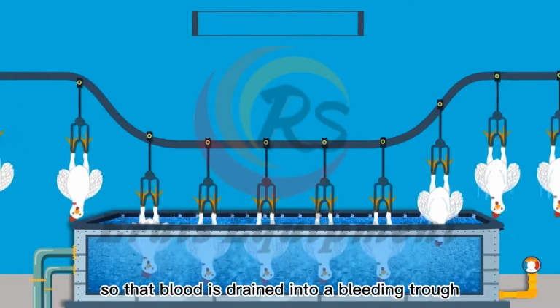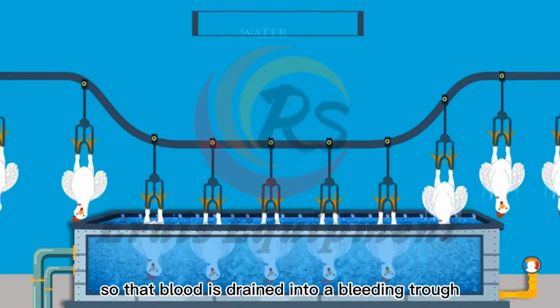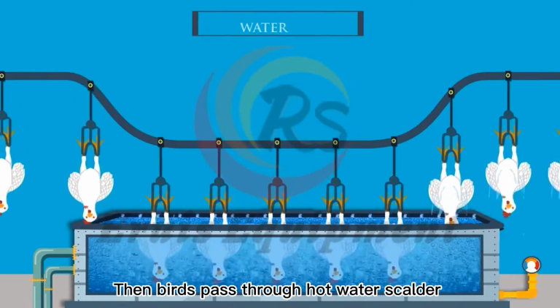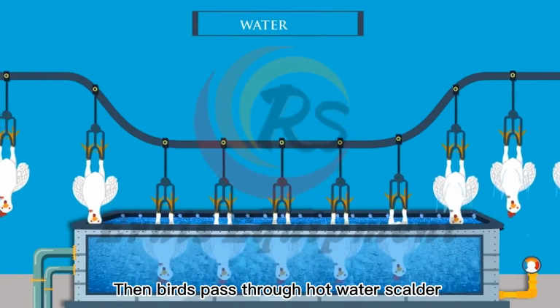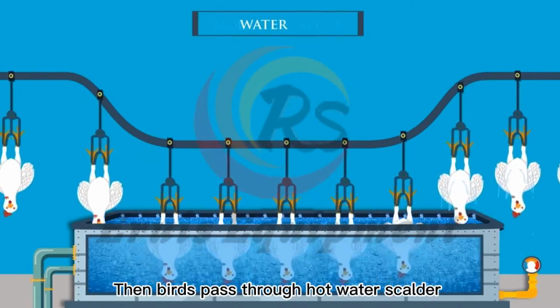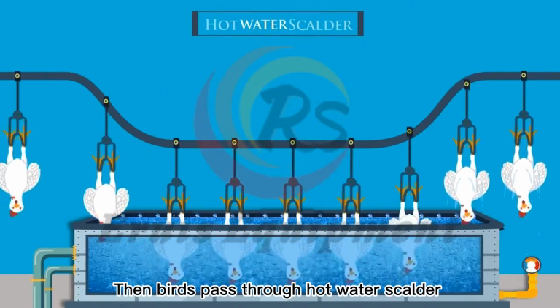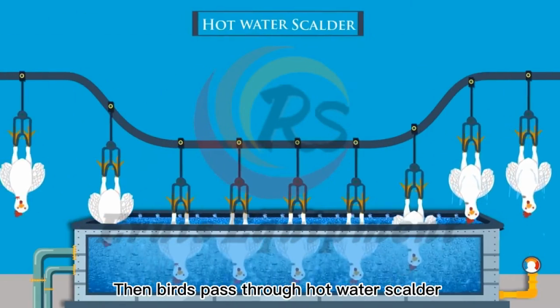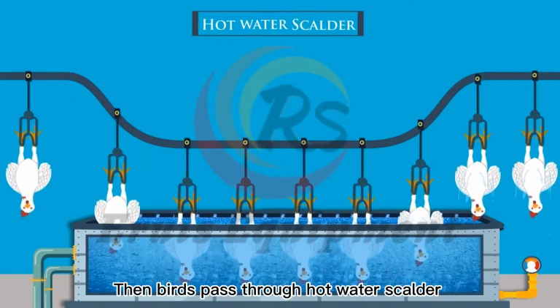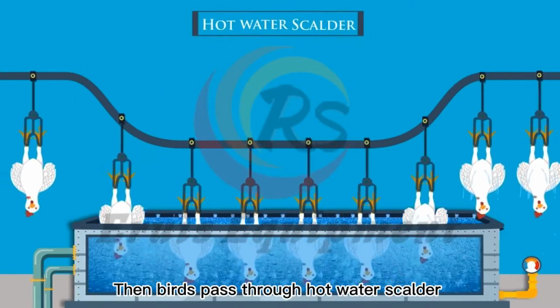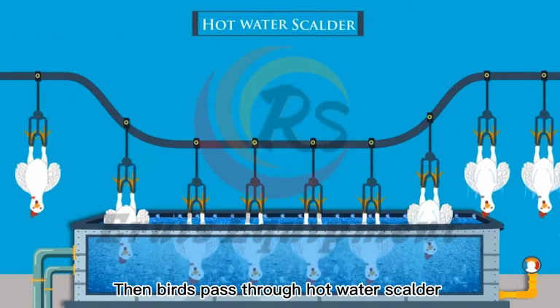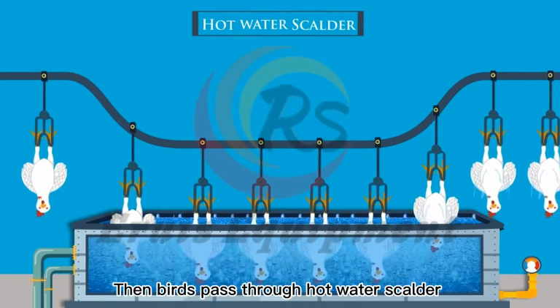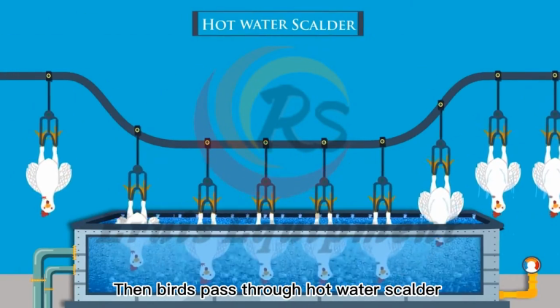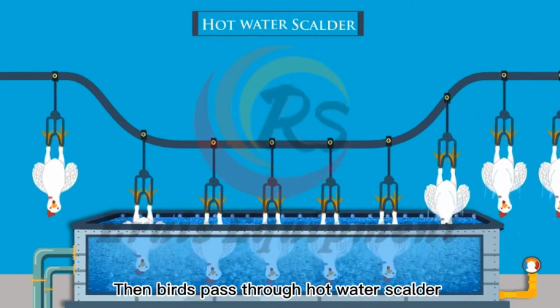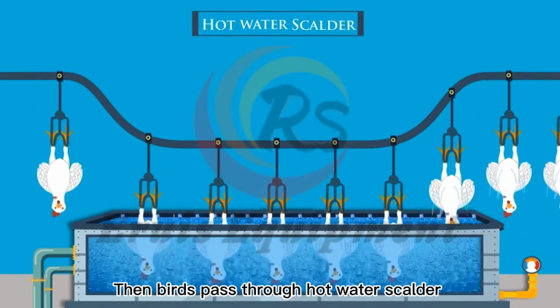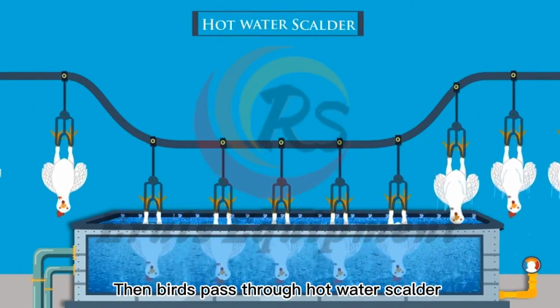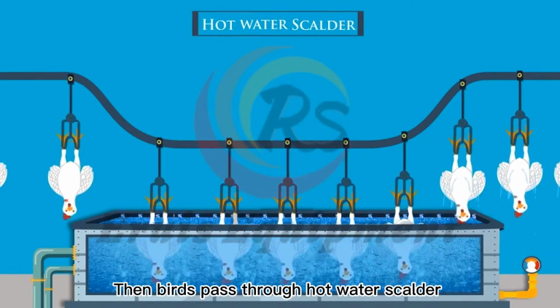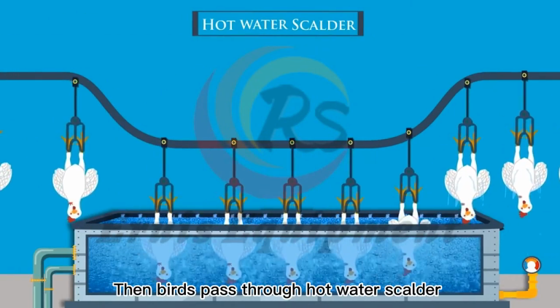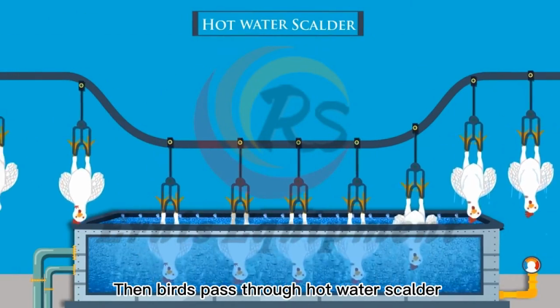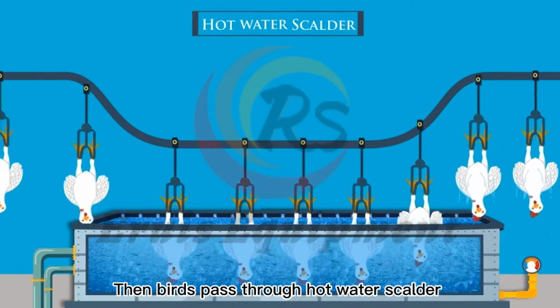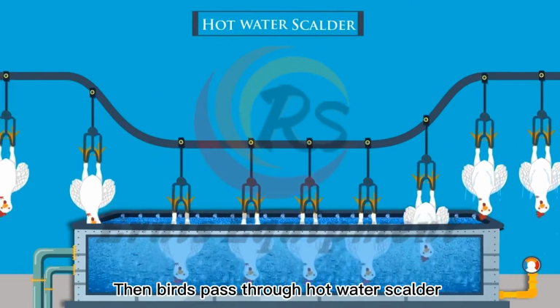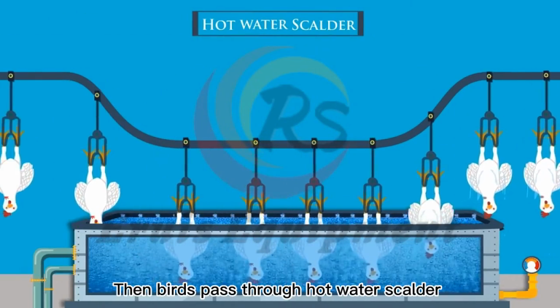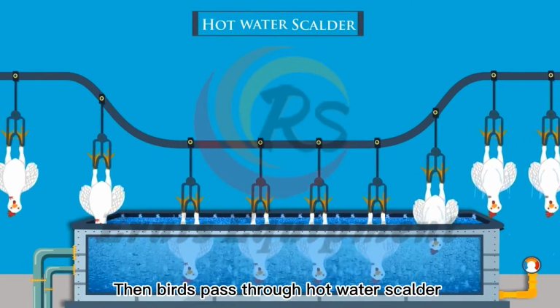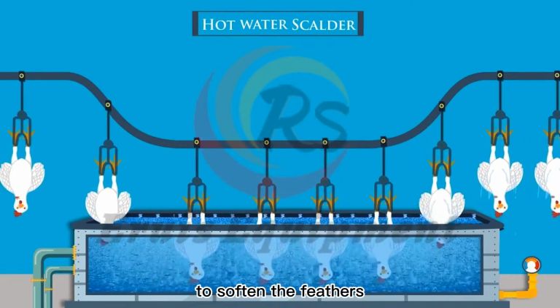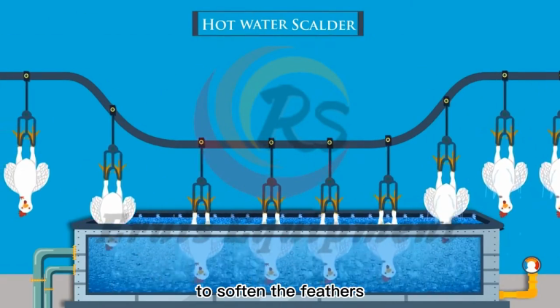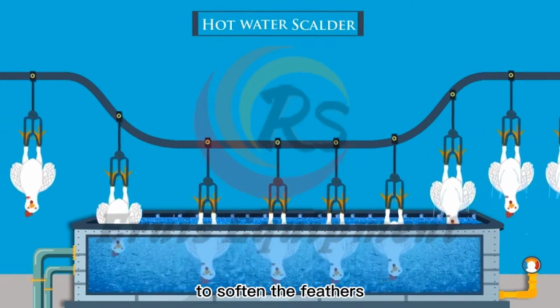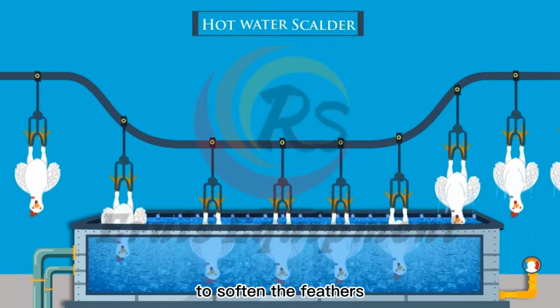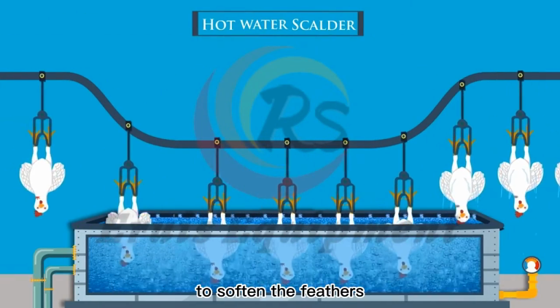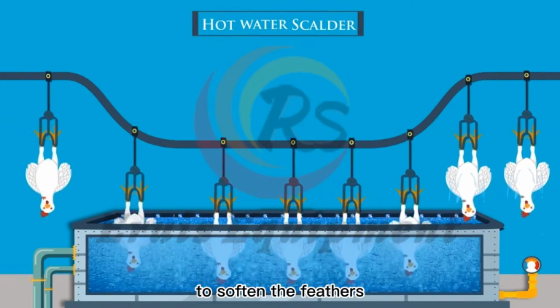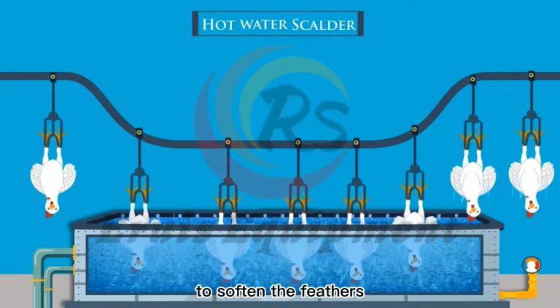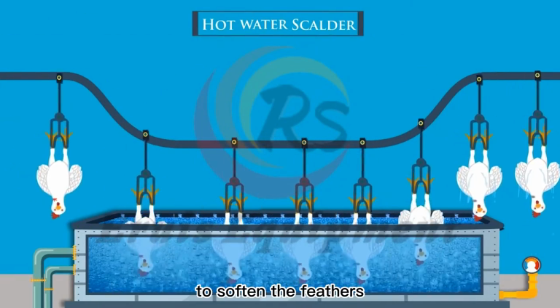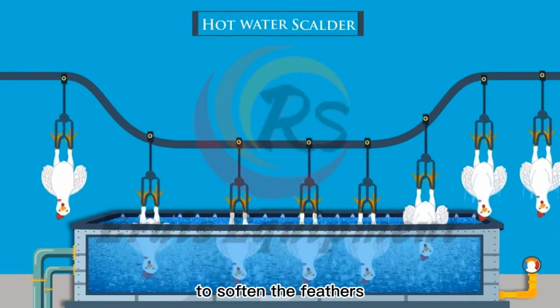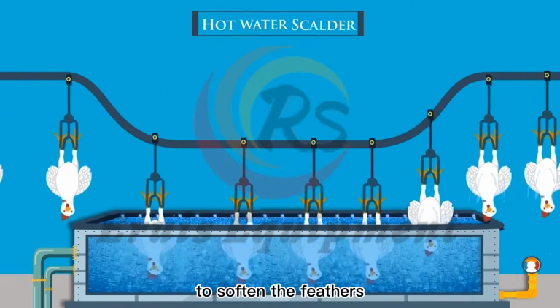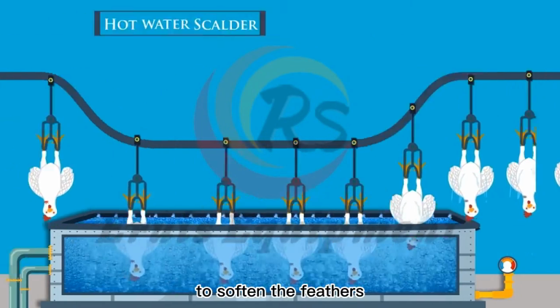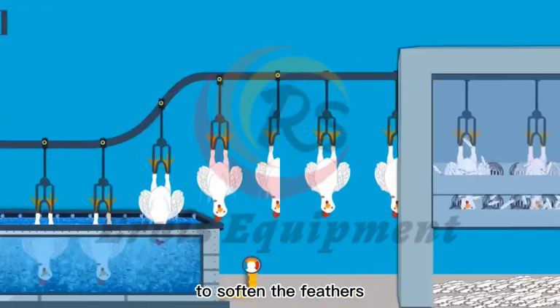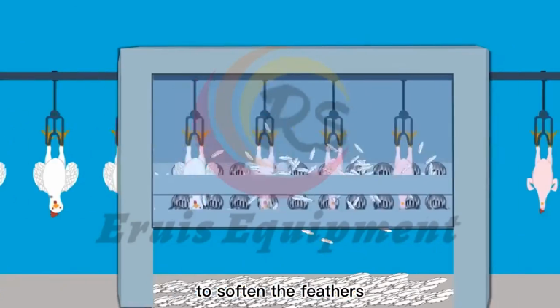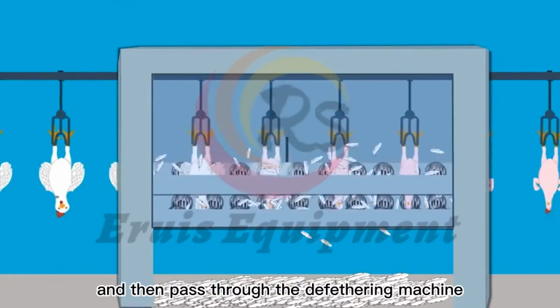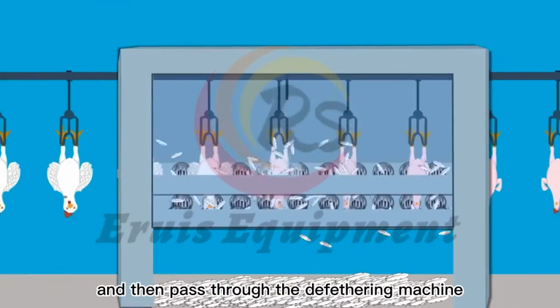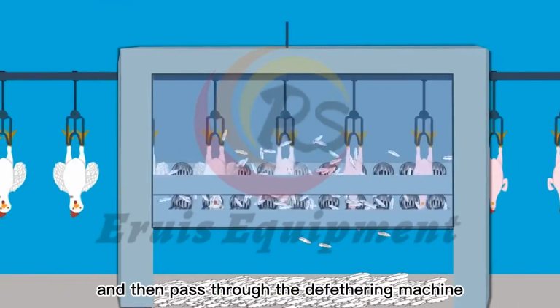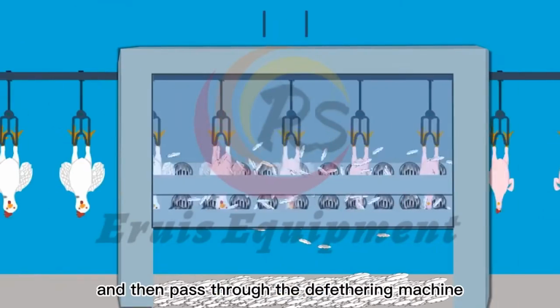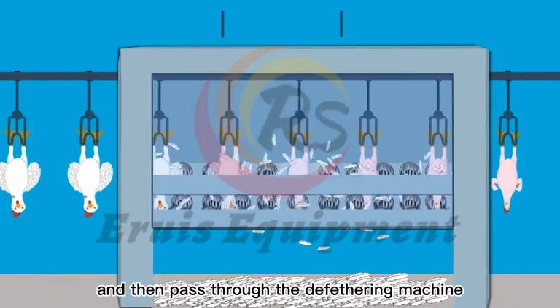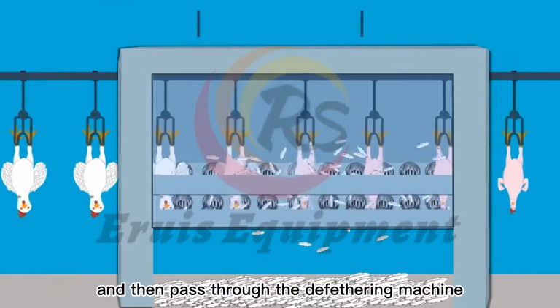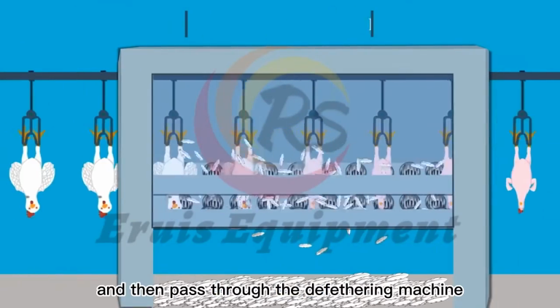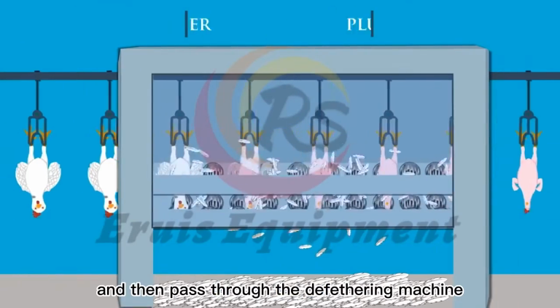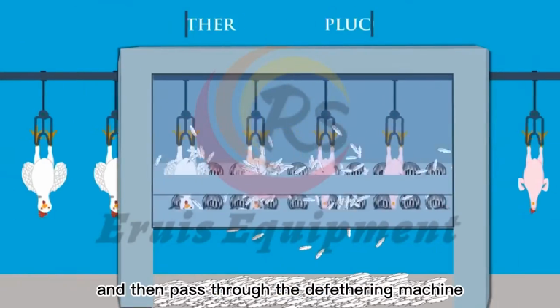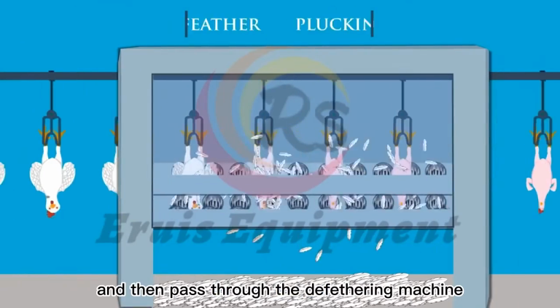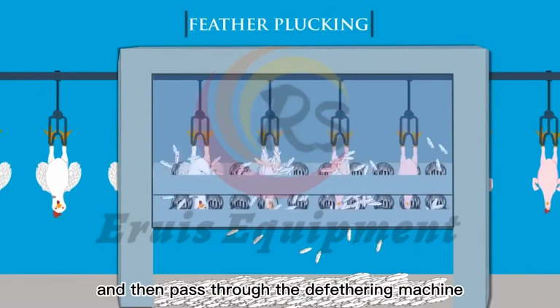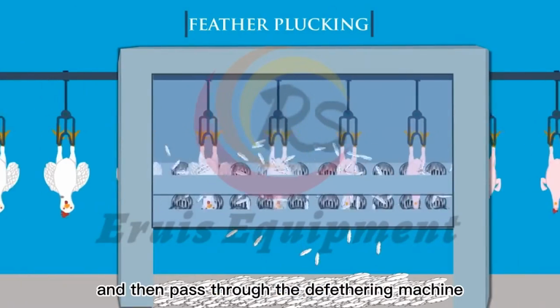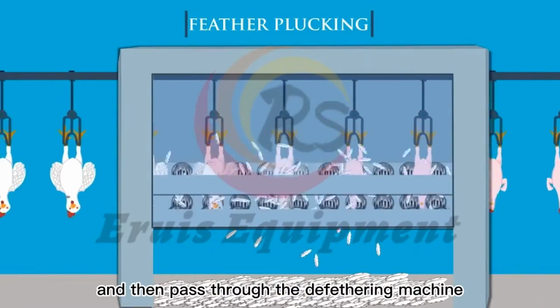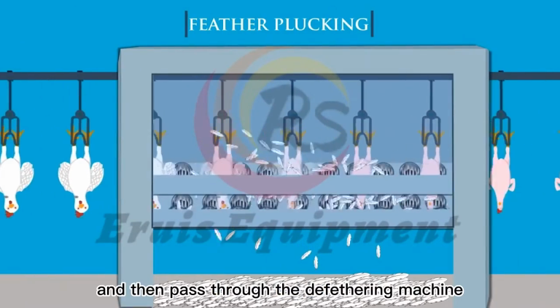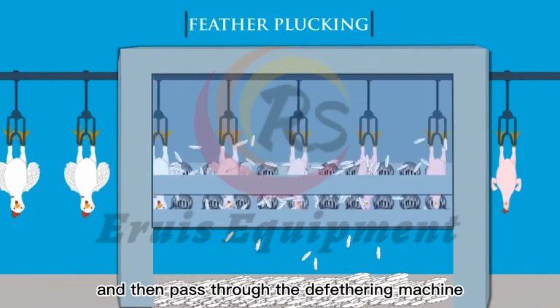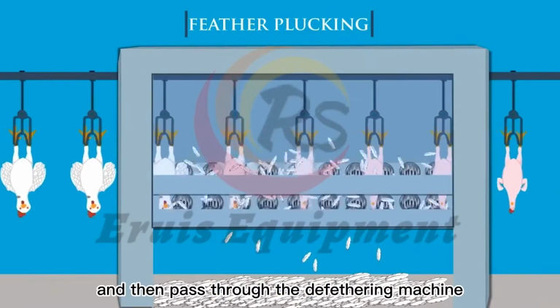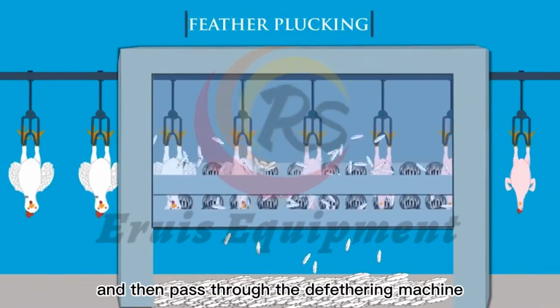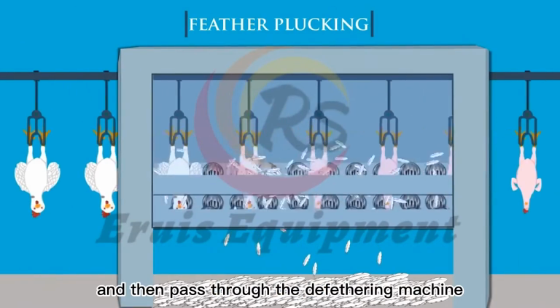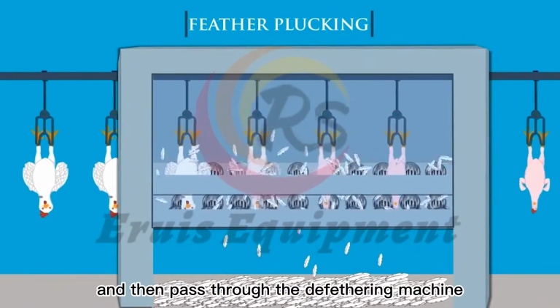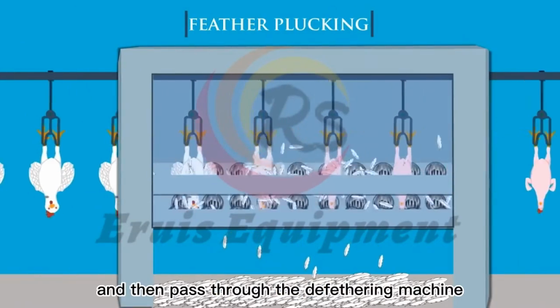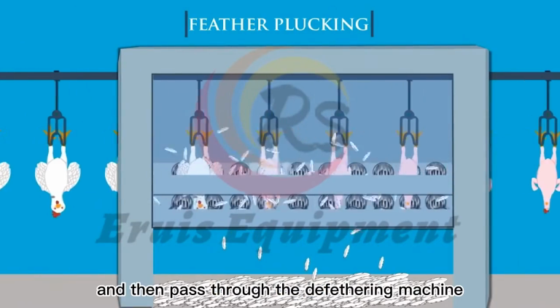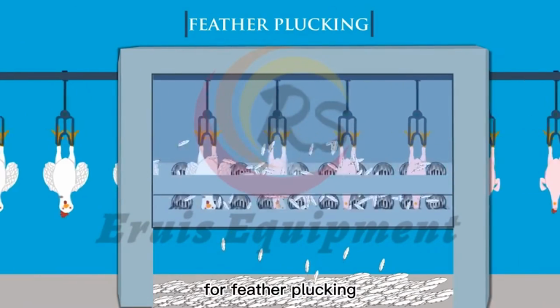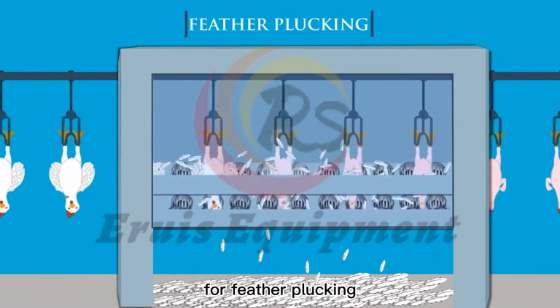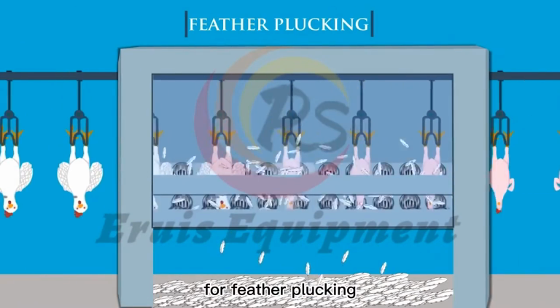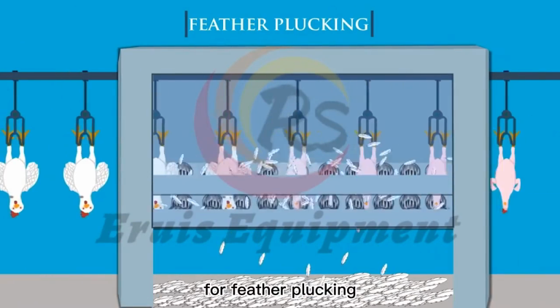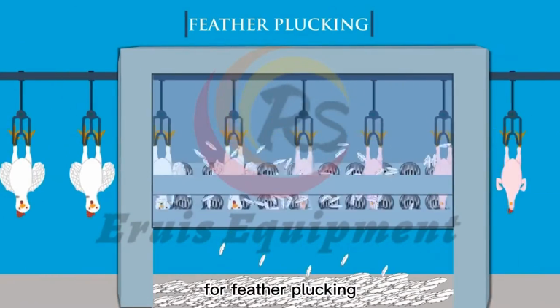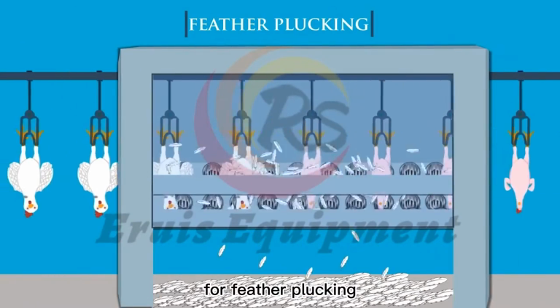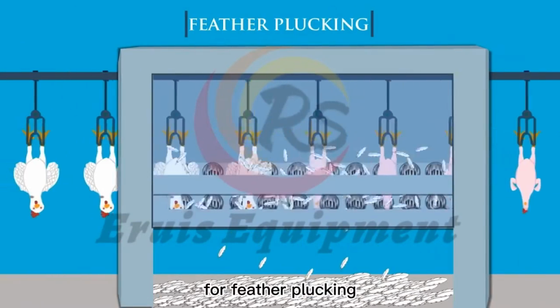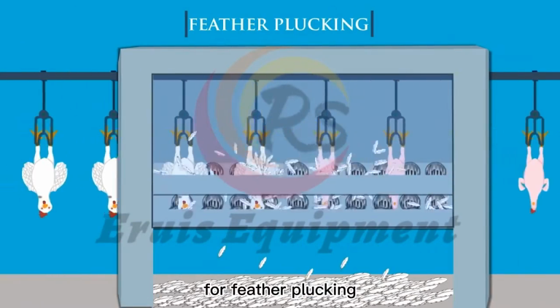Birds pass through a hot water scalder to soften the feathers and then pass through the de-feathering machine for feather plucking.